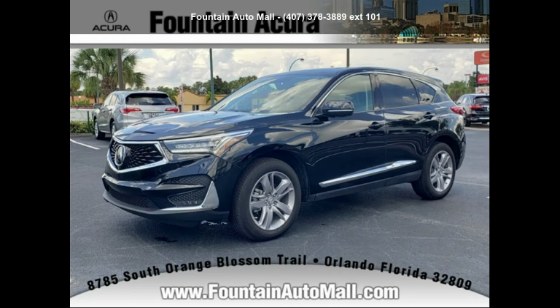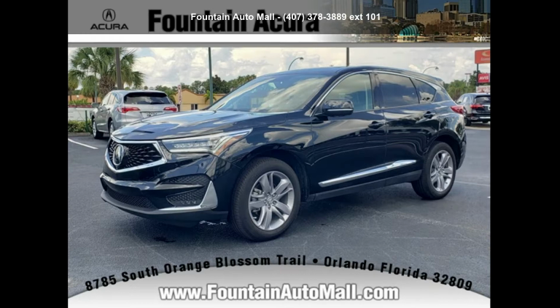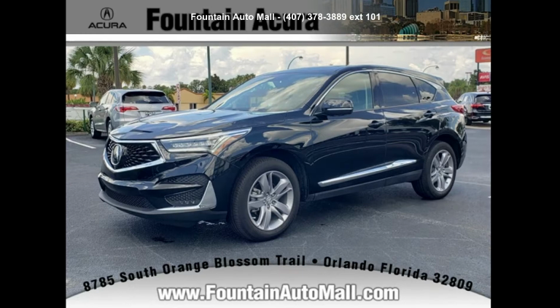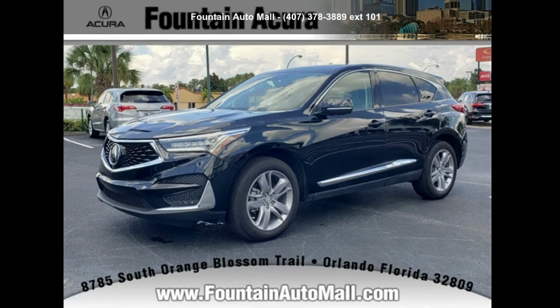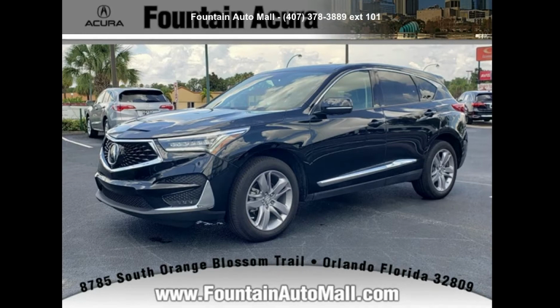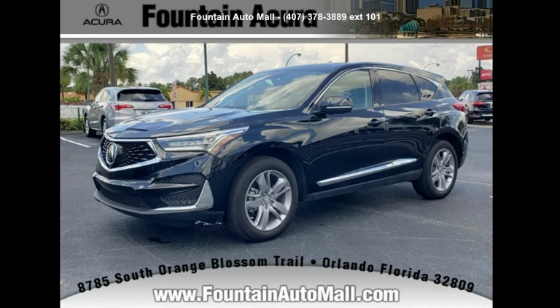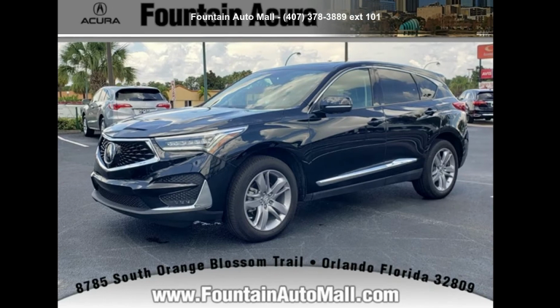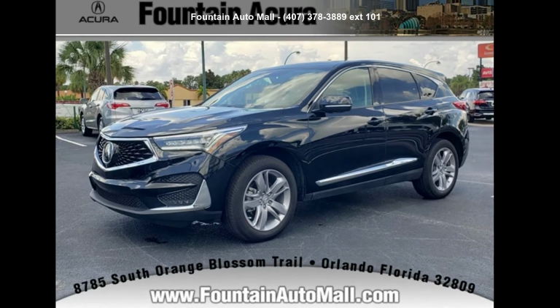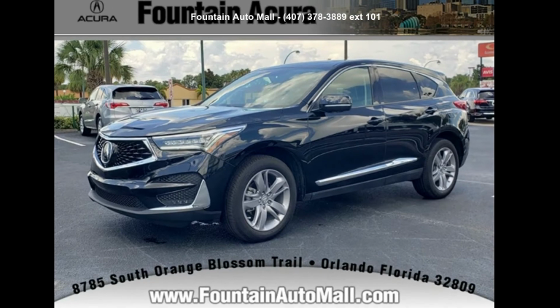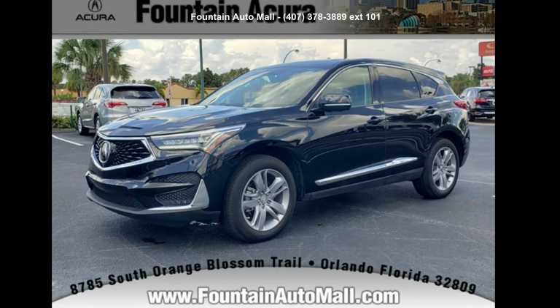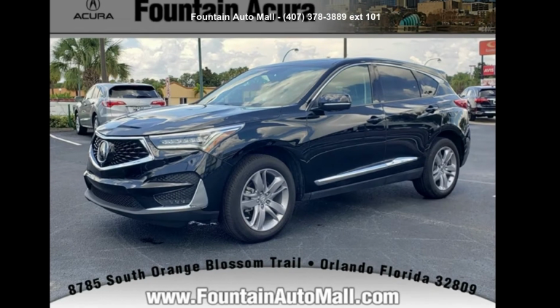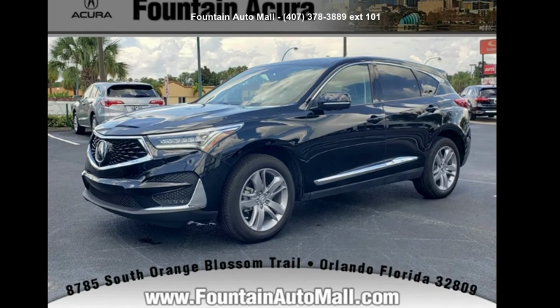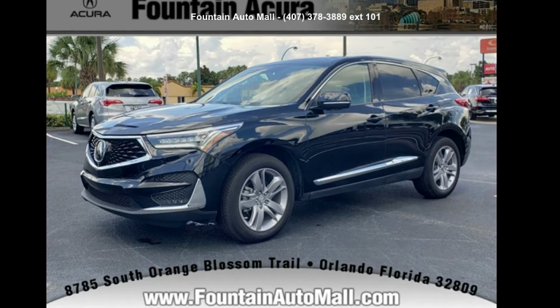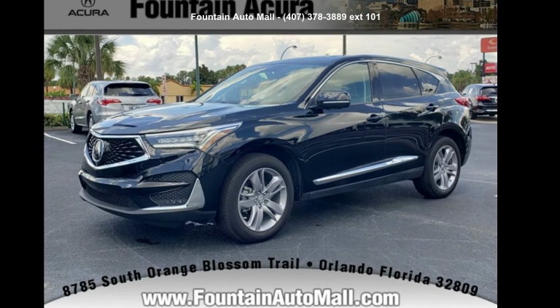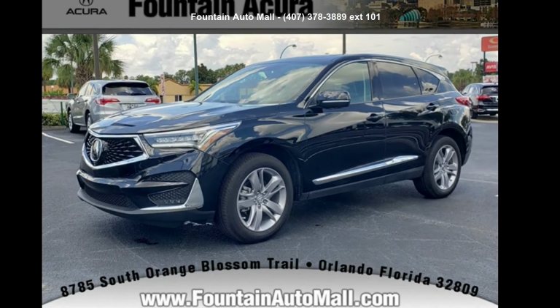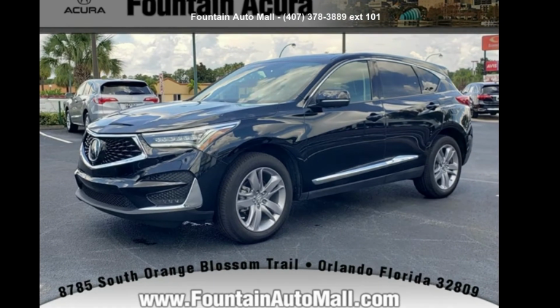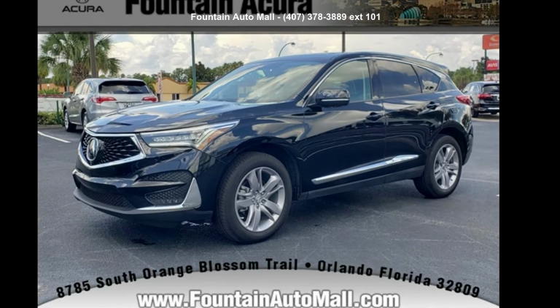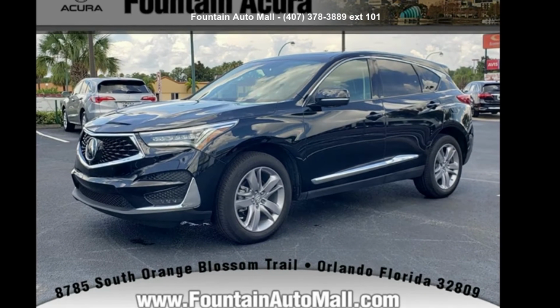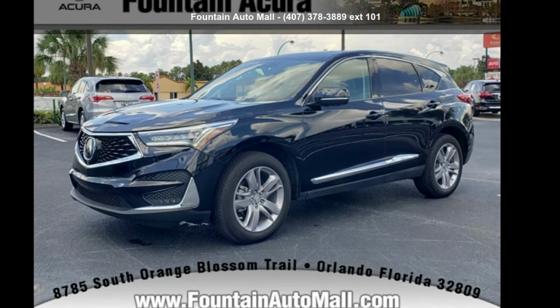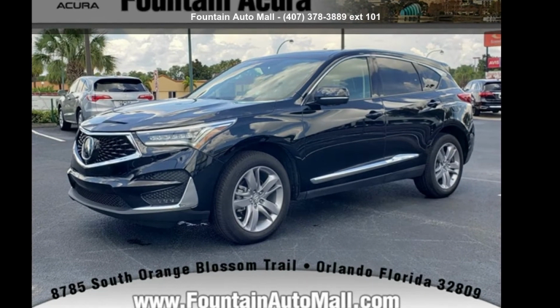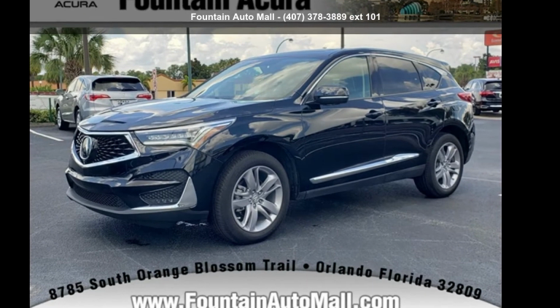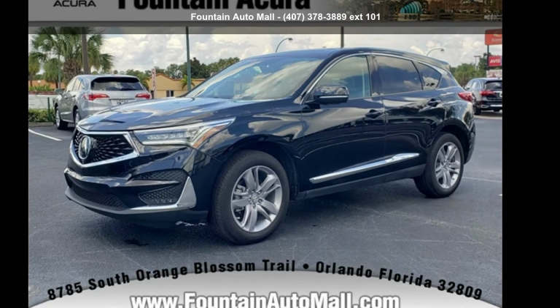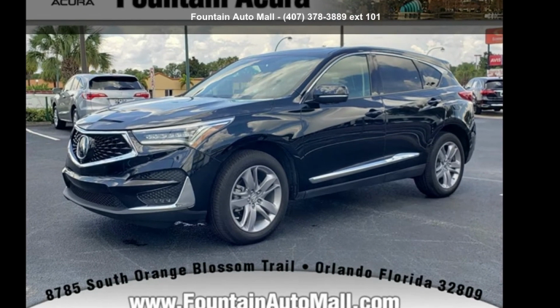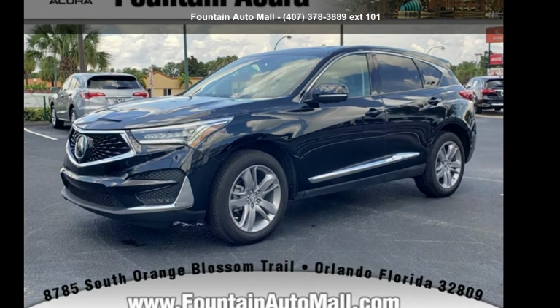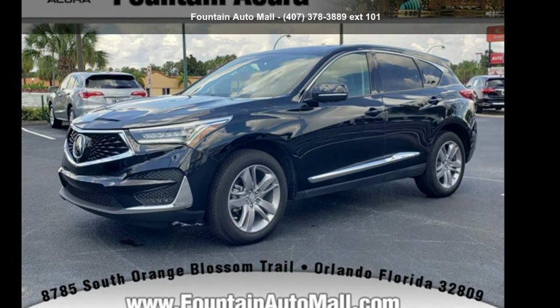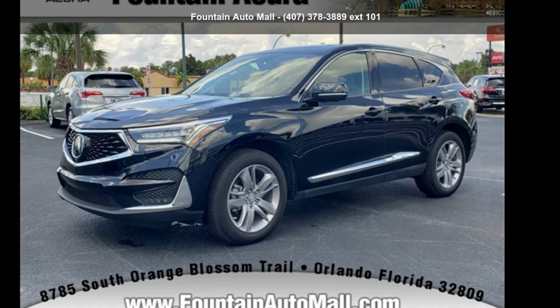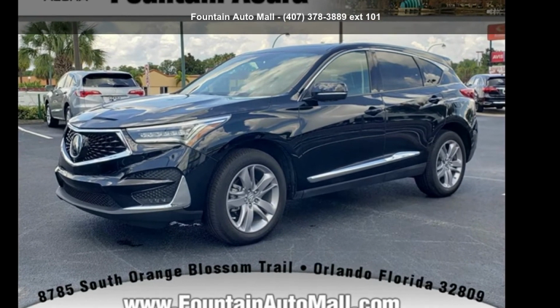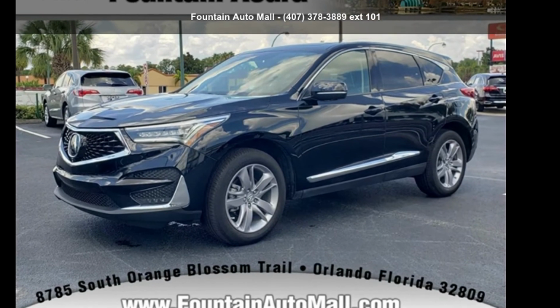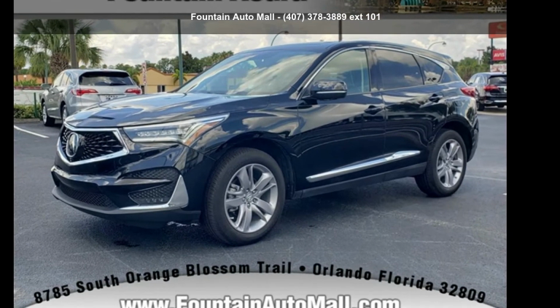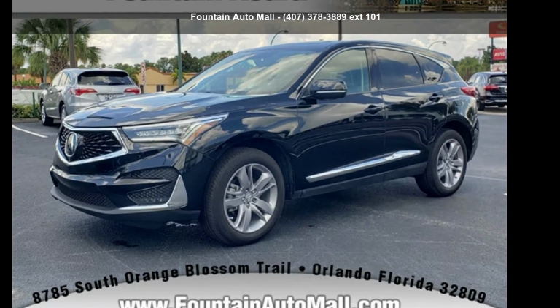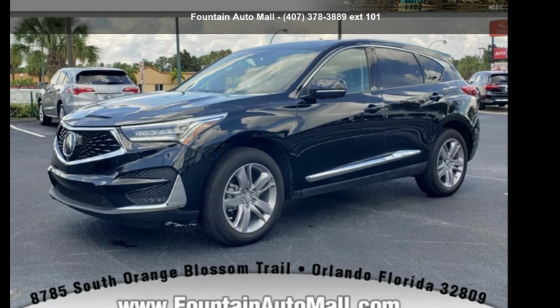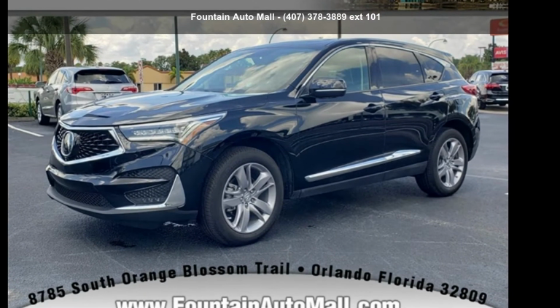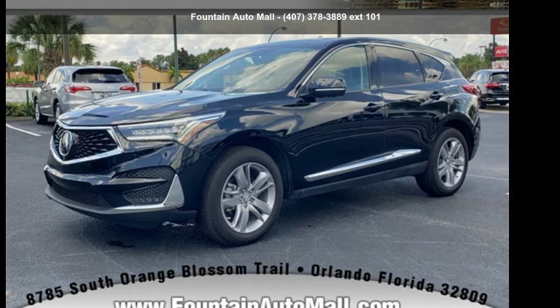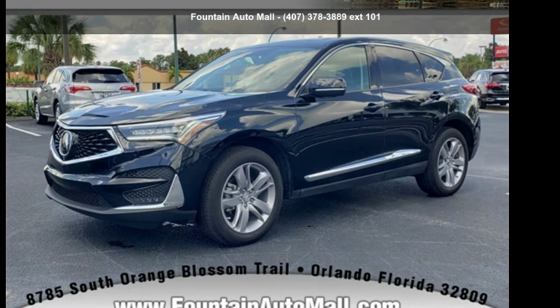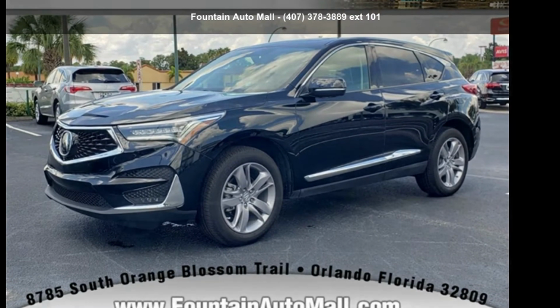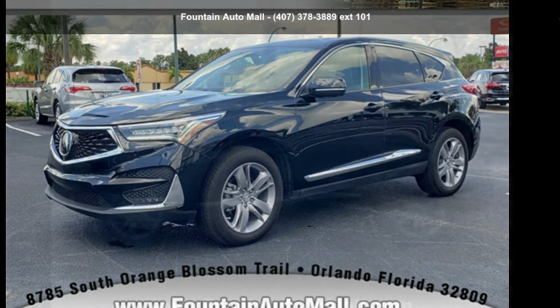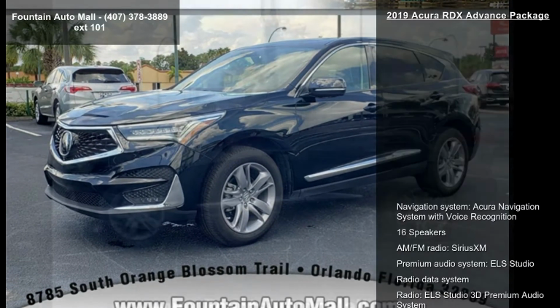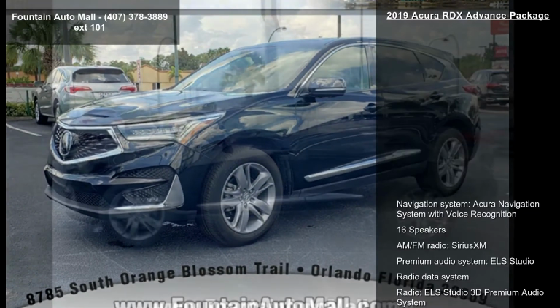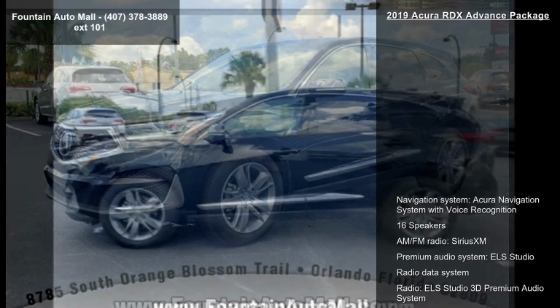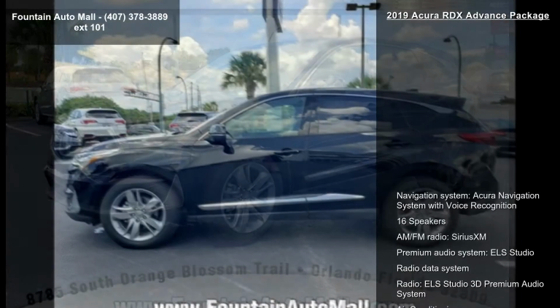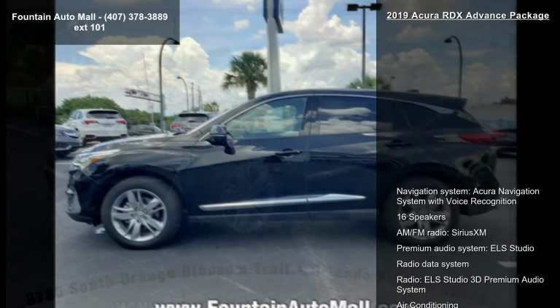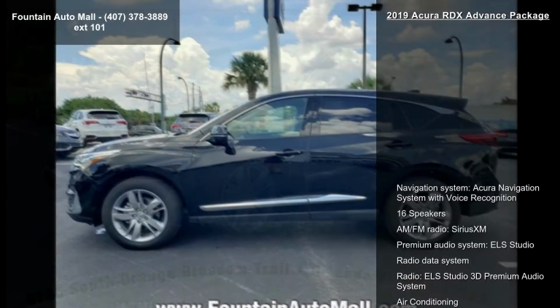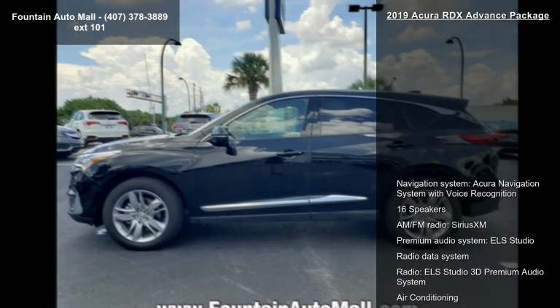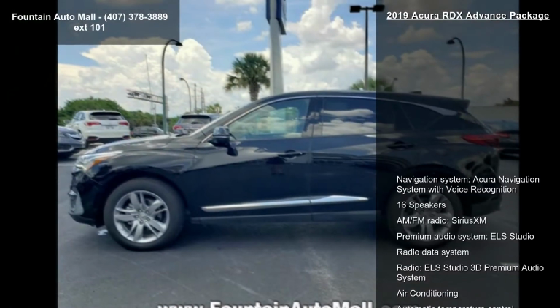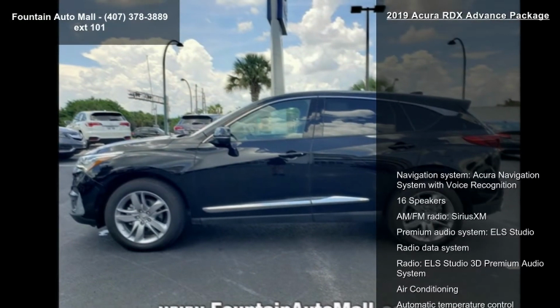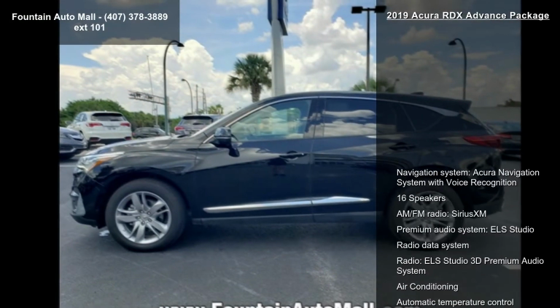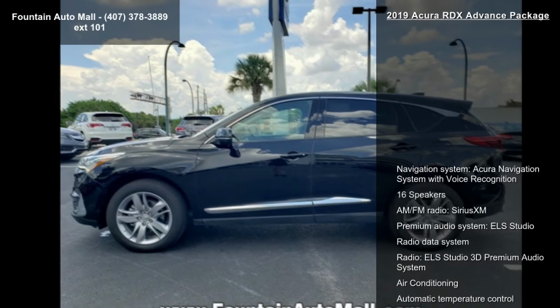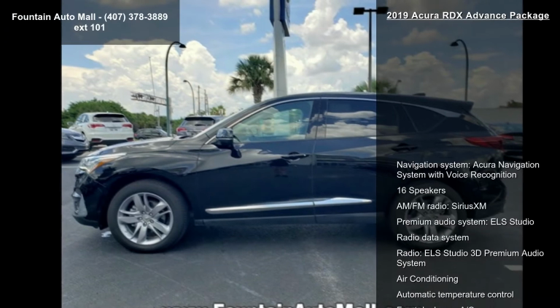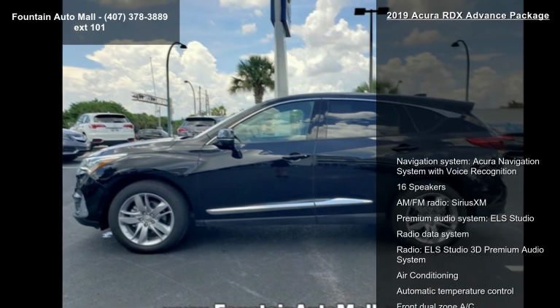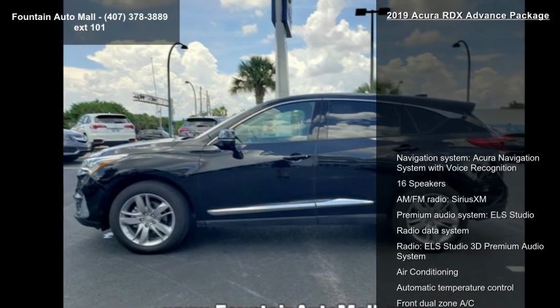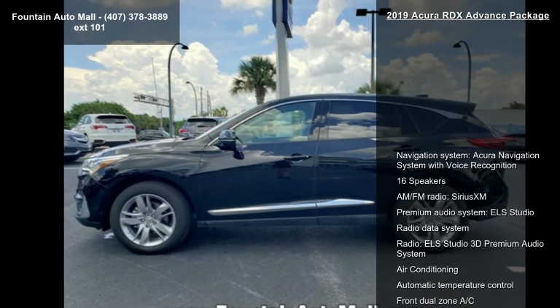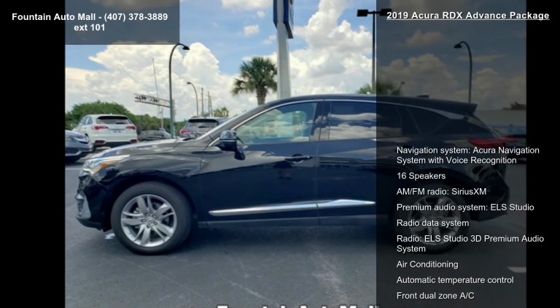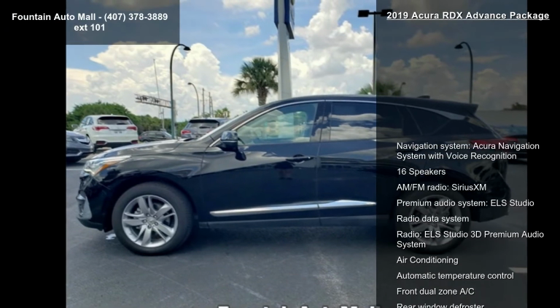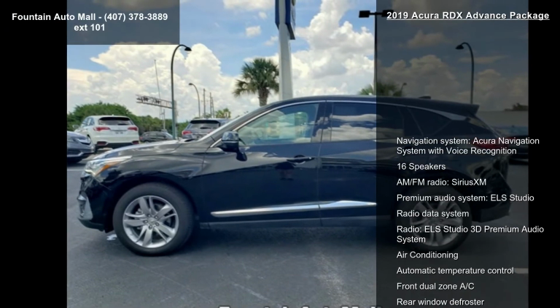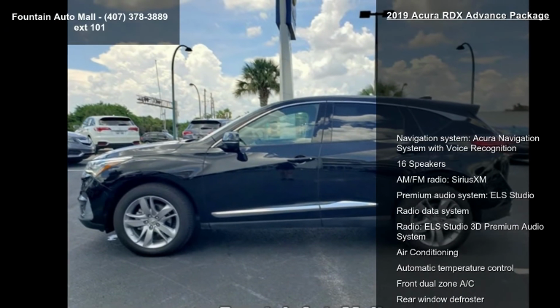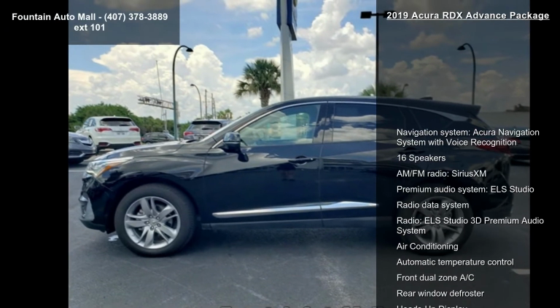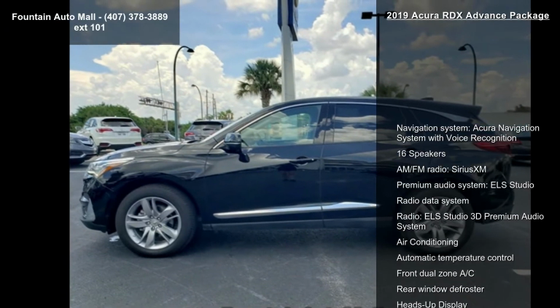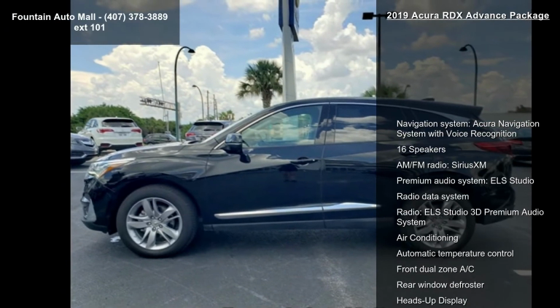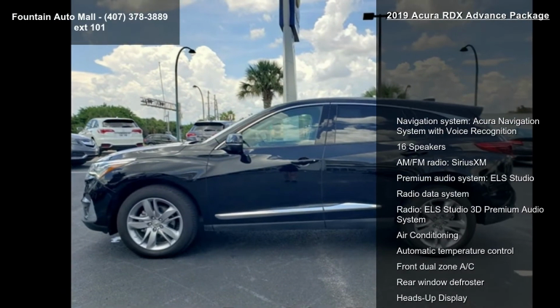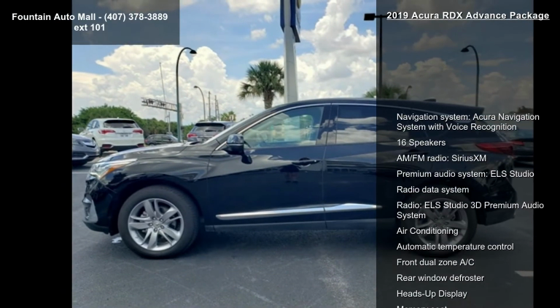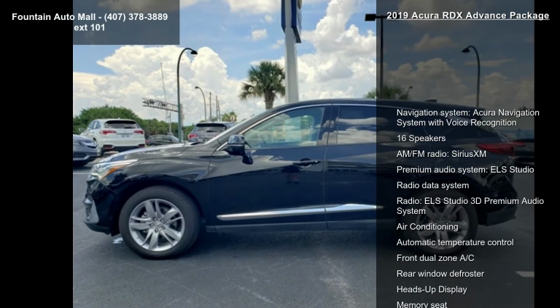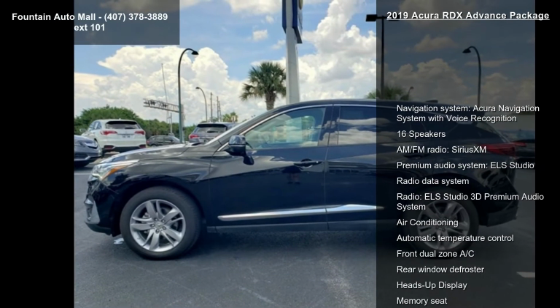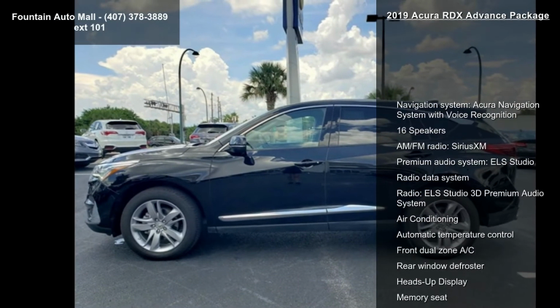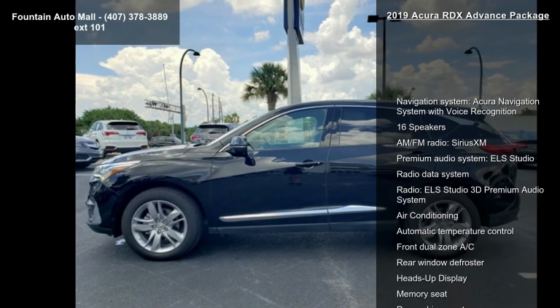Check out this Acura 2019 RDX Advanced Package. If you are looking for a first class ride, you have found it.